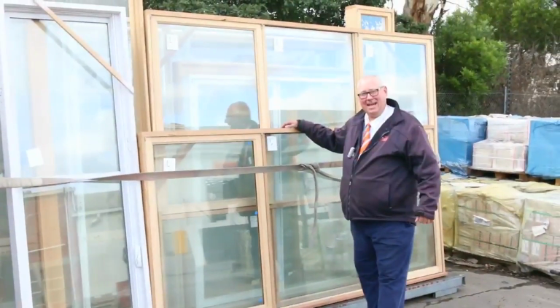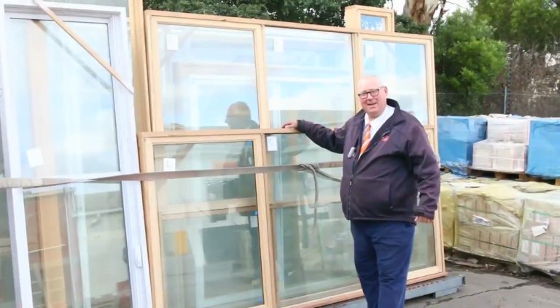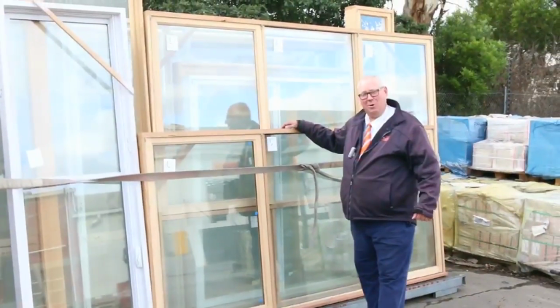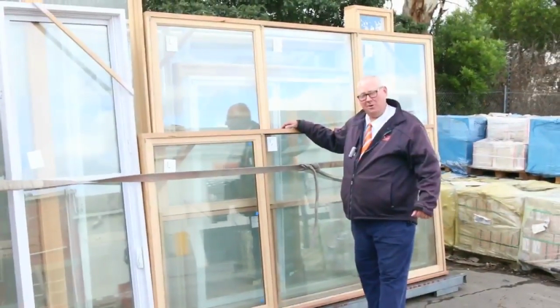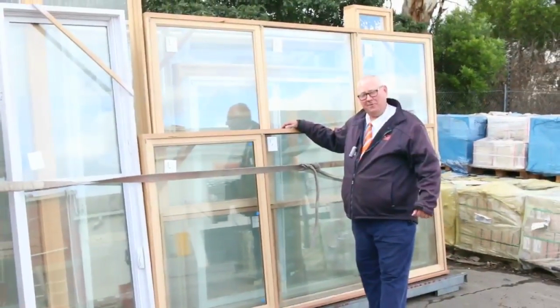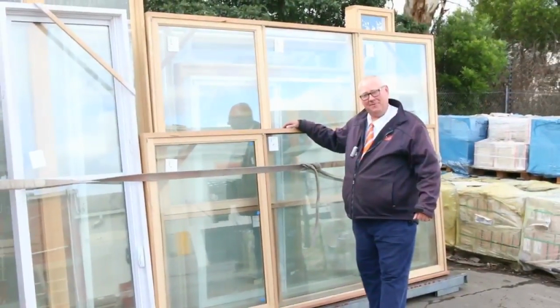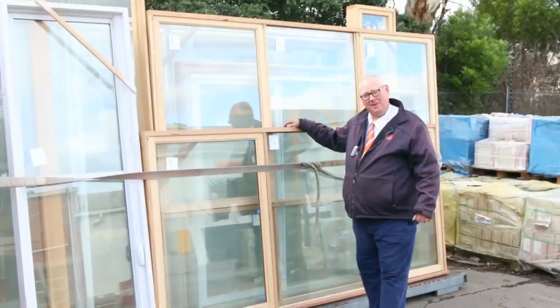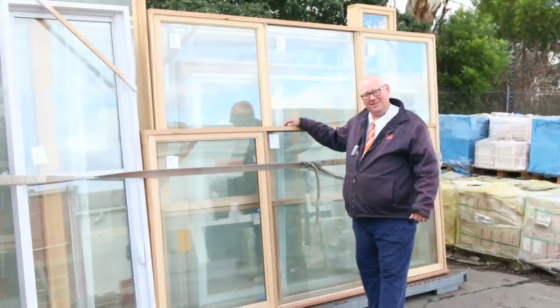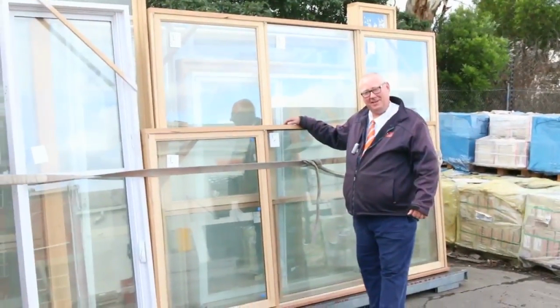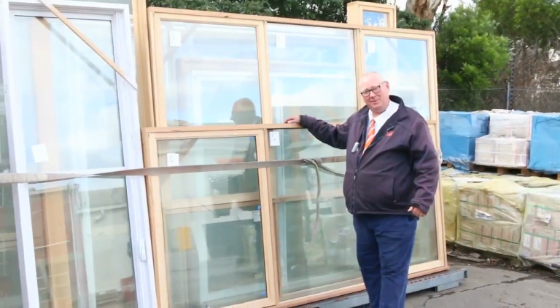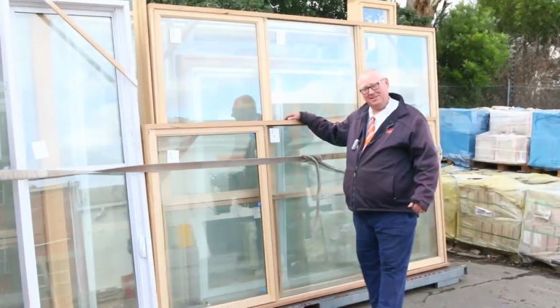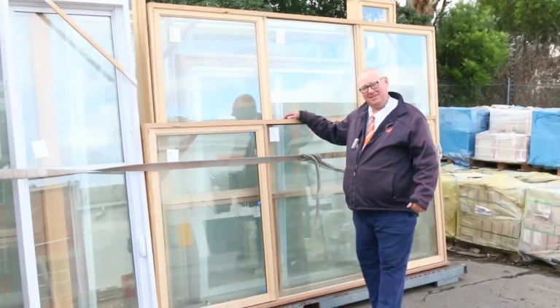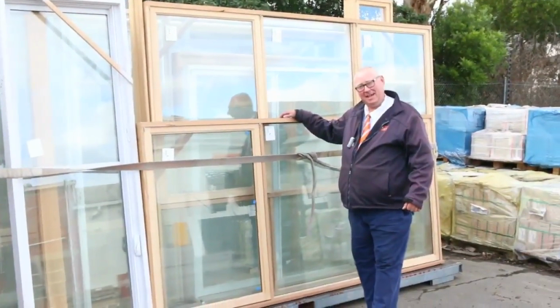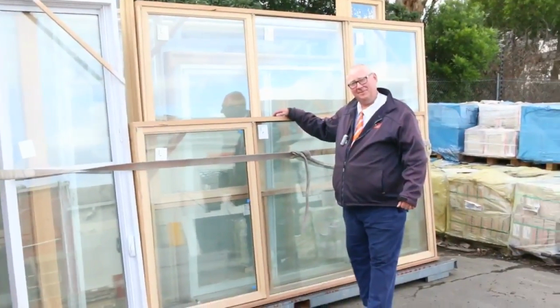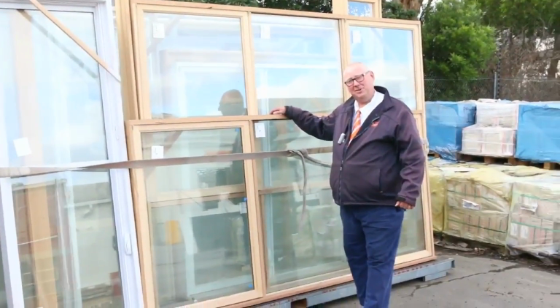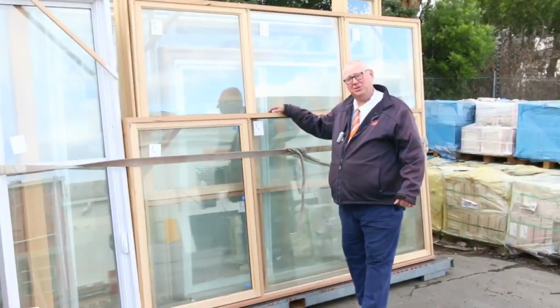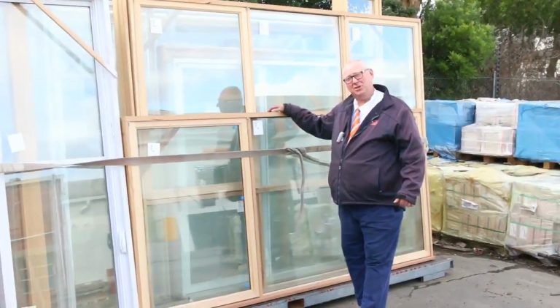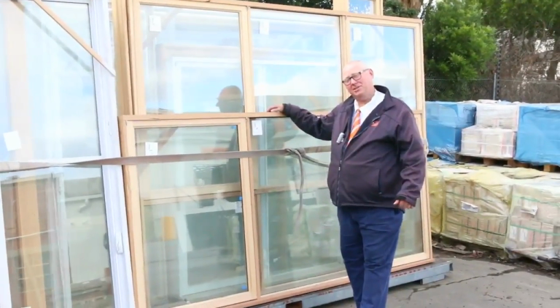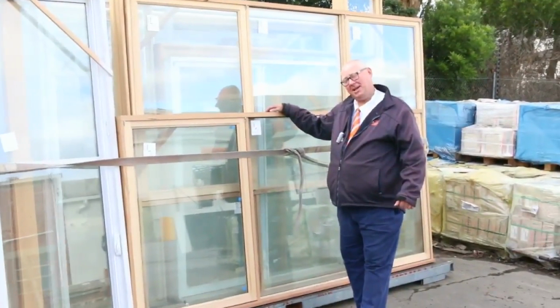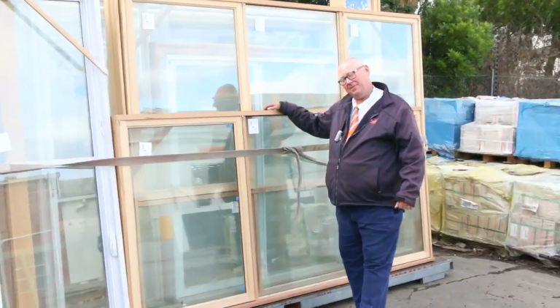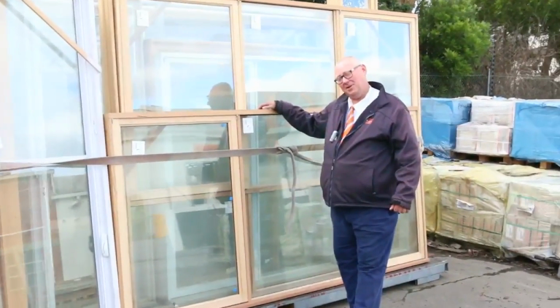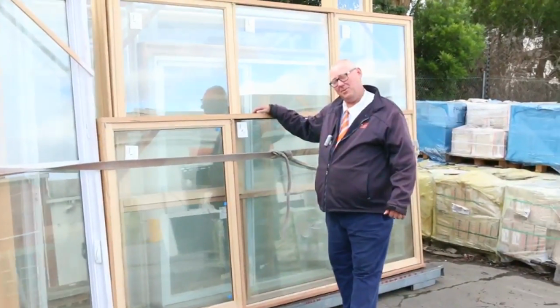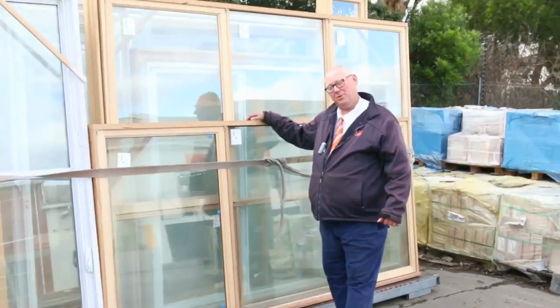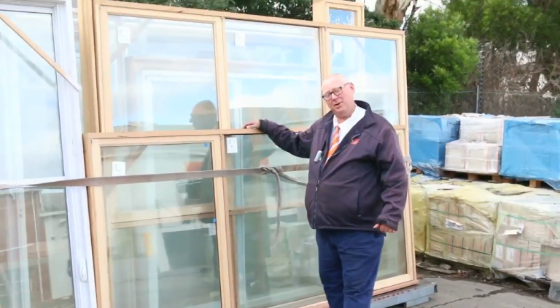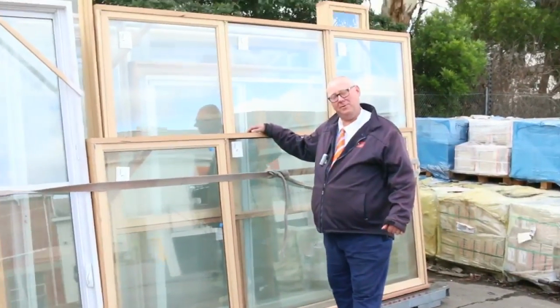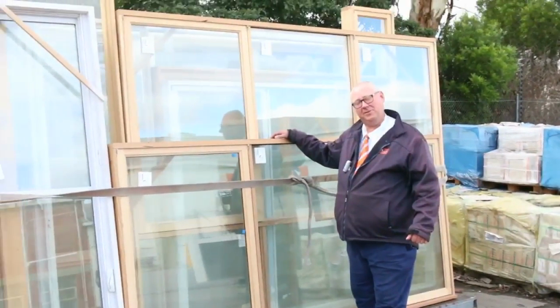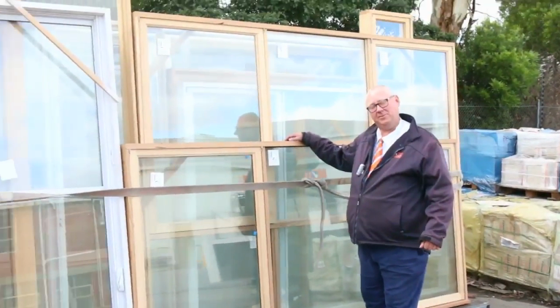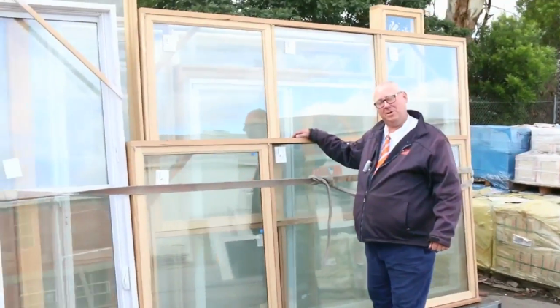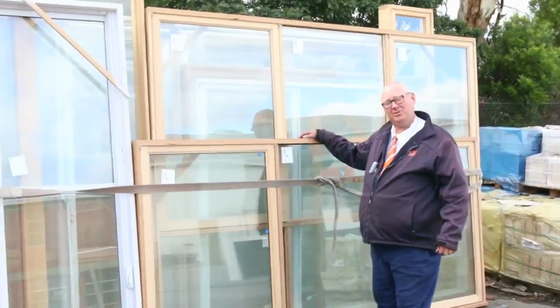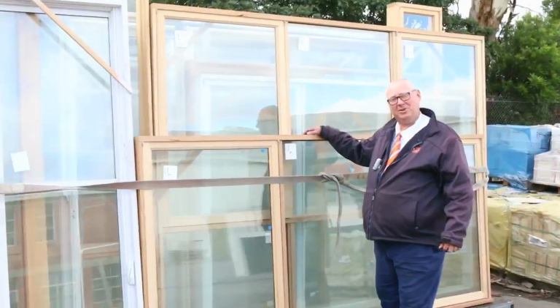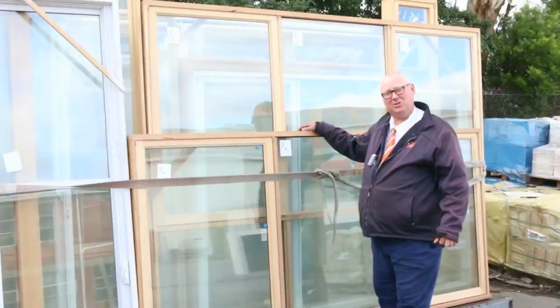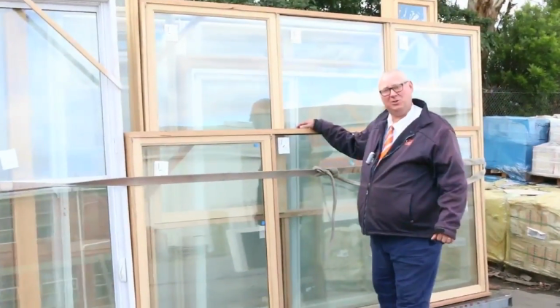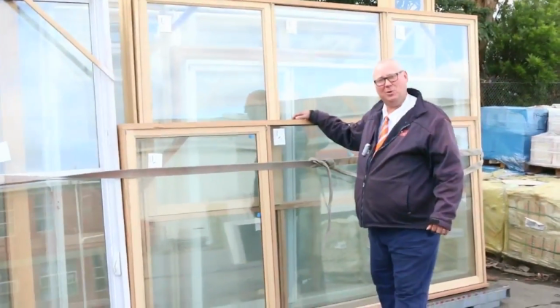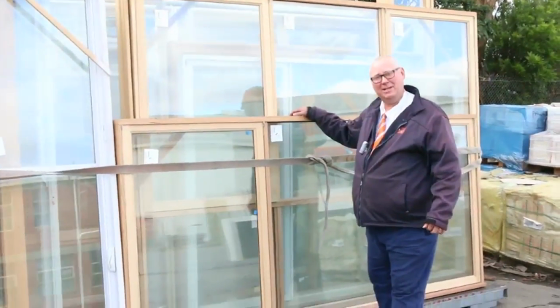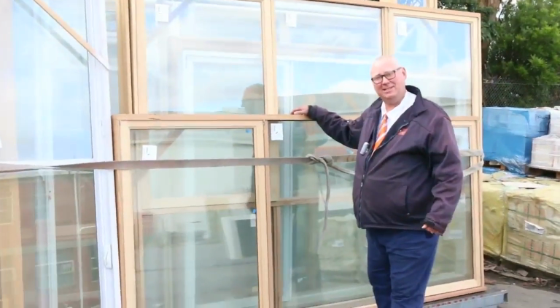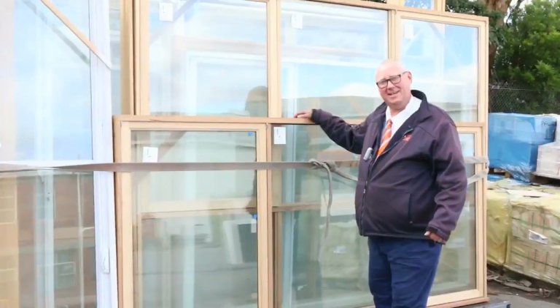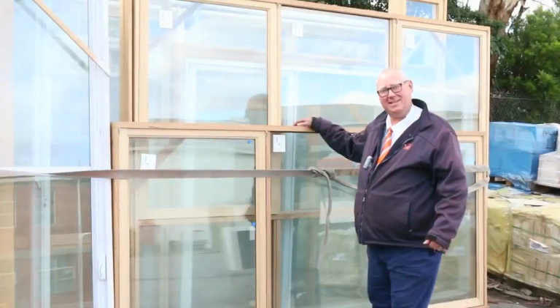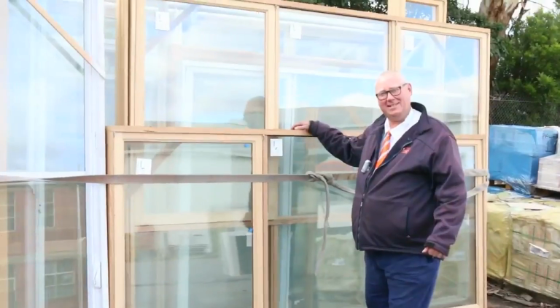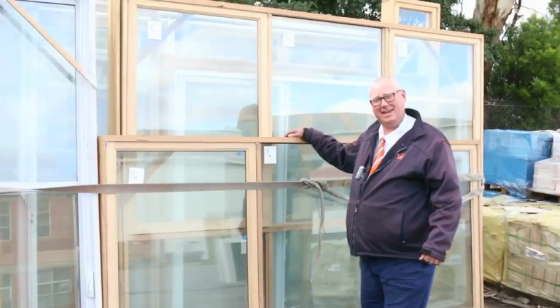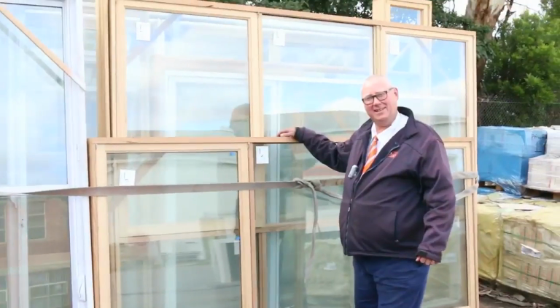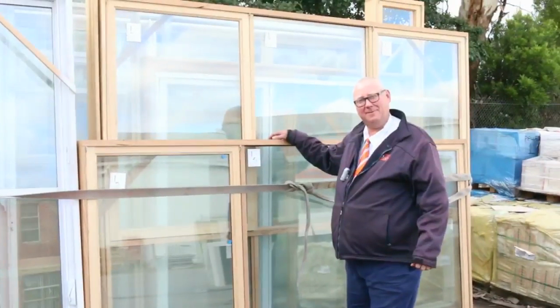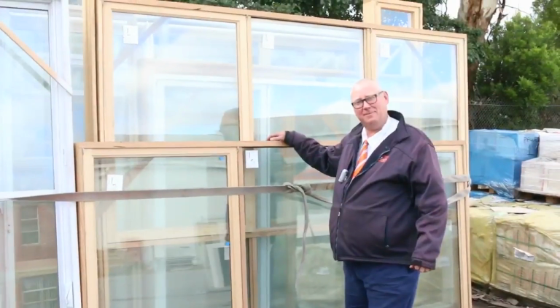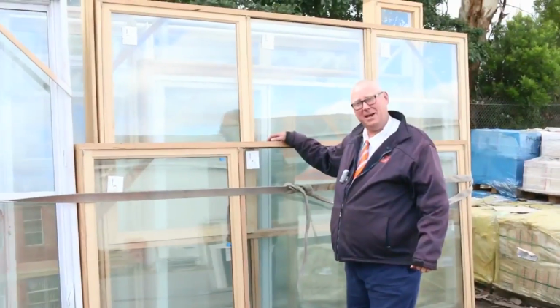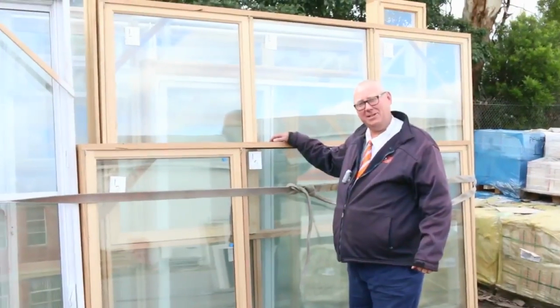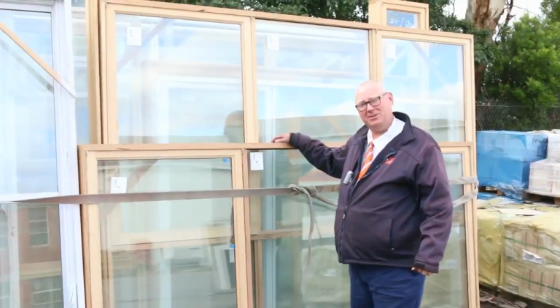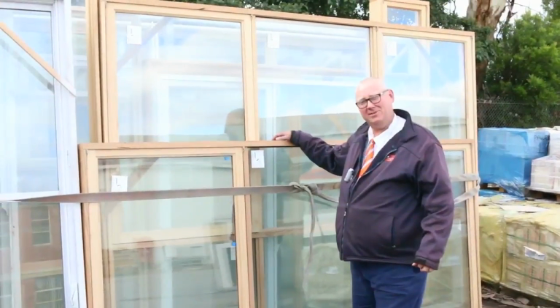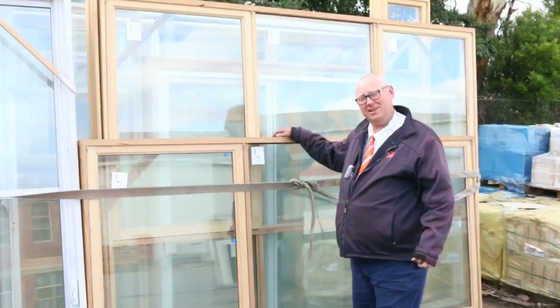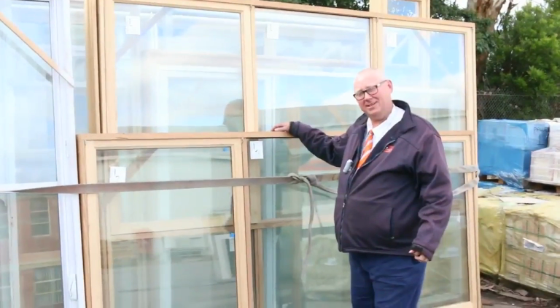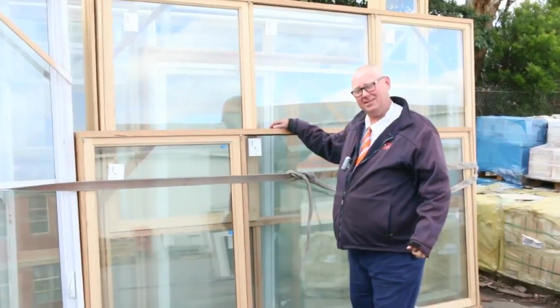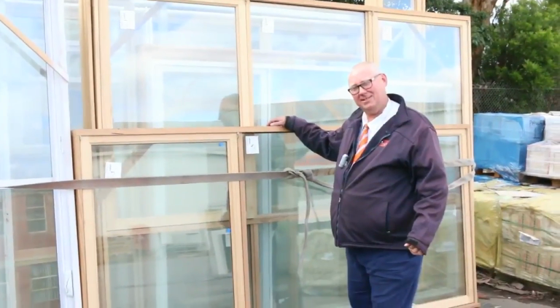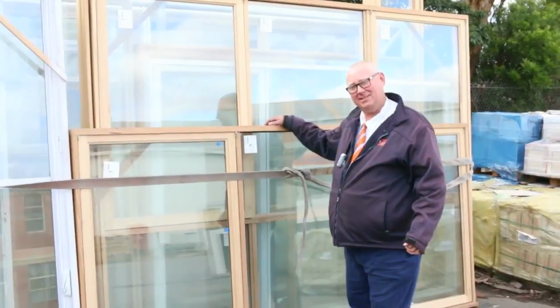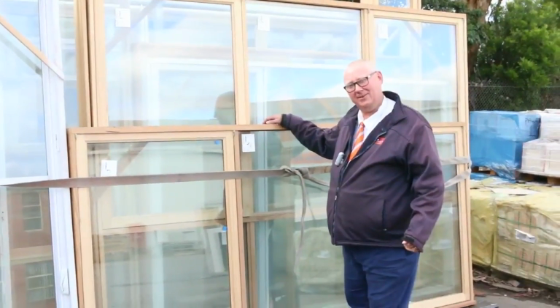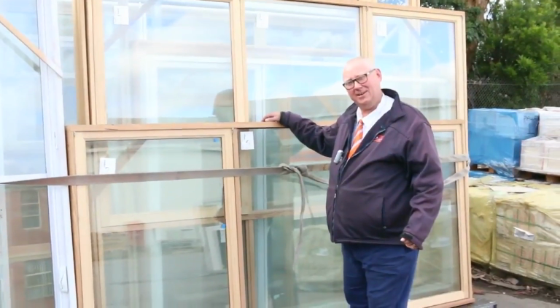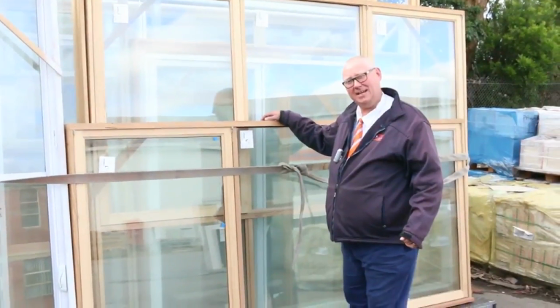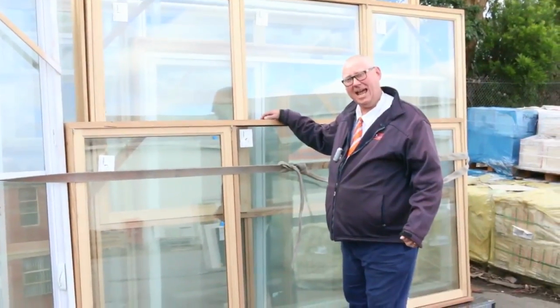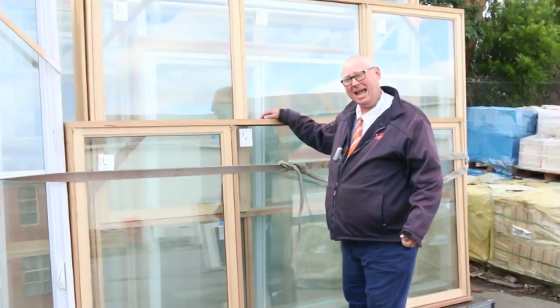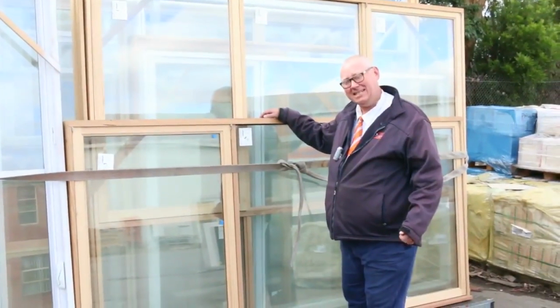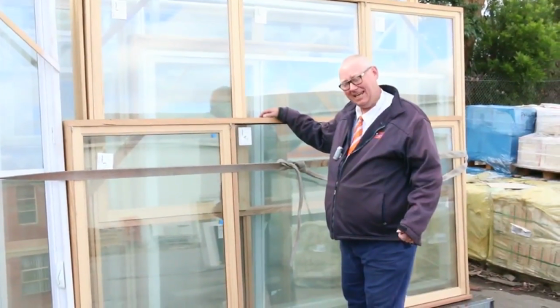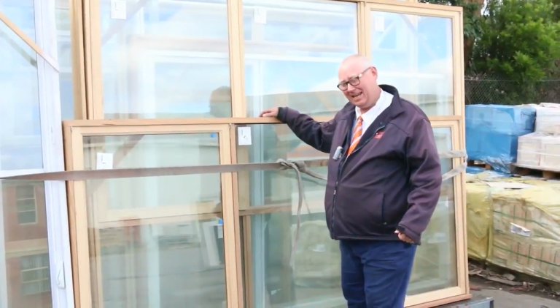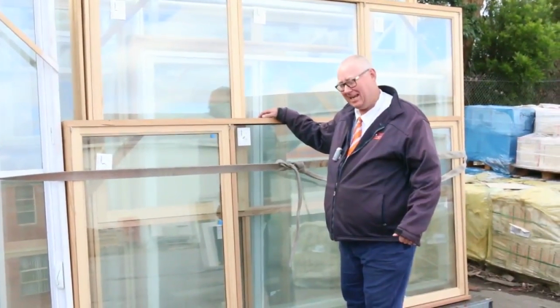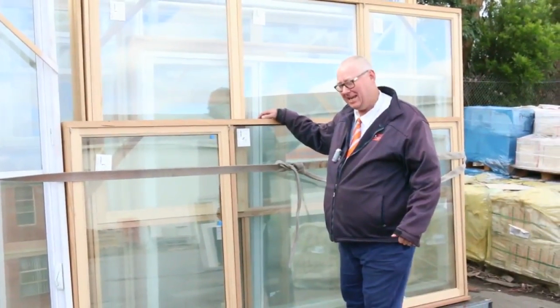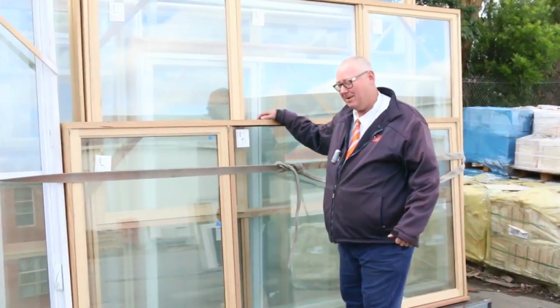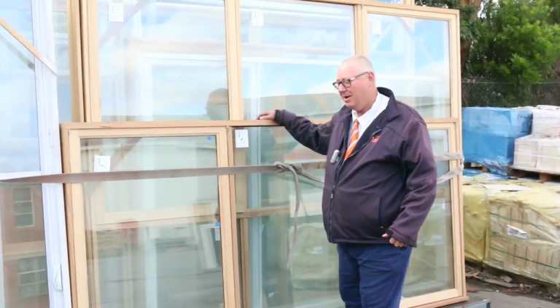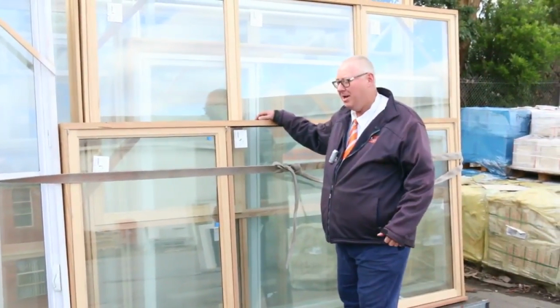G'day, Michael from Fowler here once again for the Tuesday afternoon preview for tomorrow's auction, Wednesday the 10th of May 2017 at 10am.